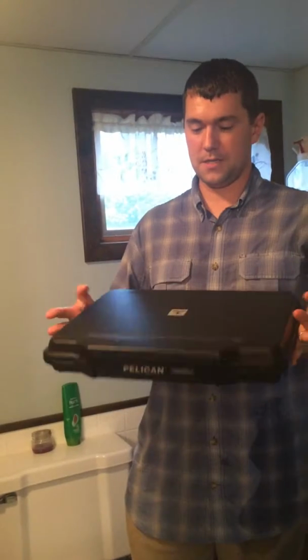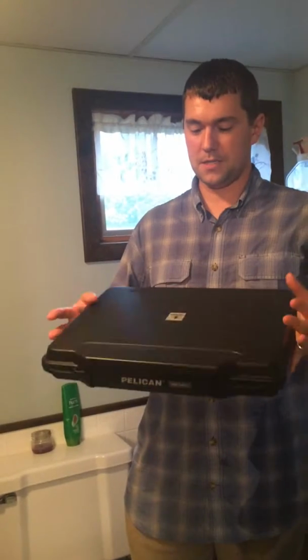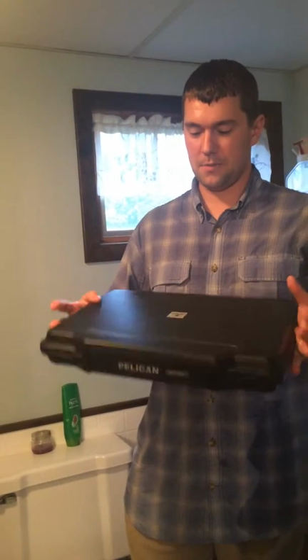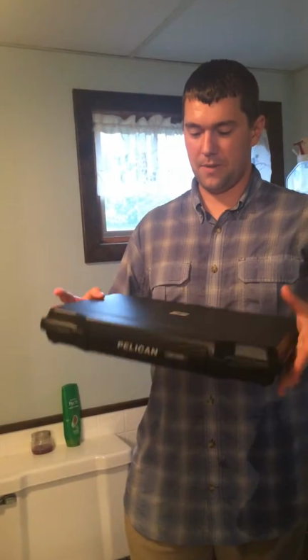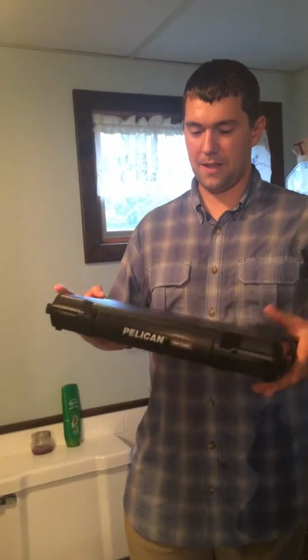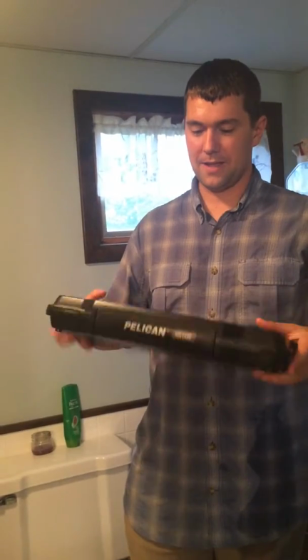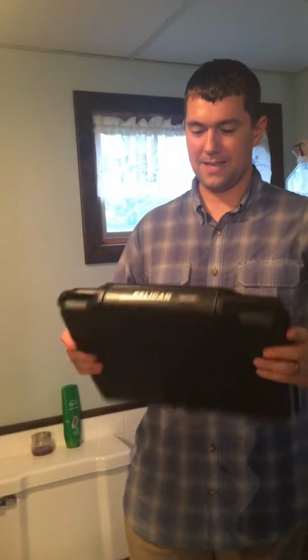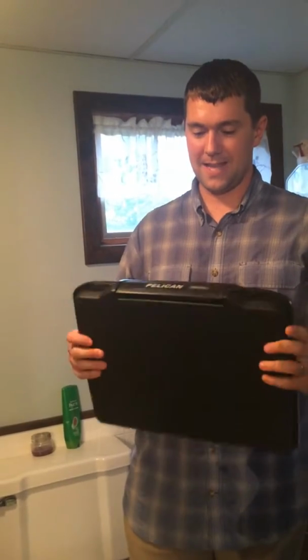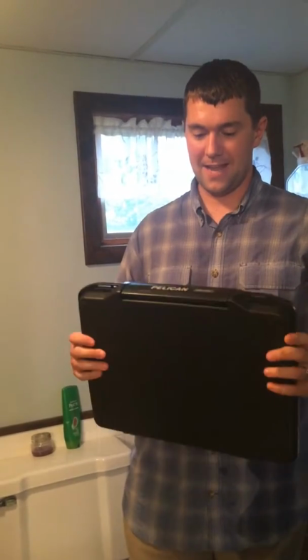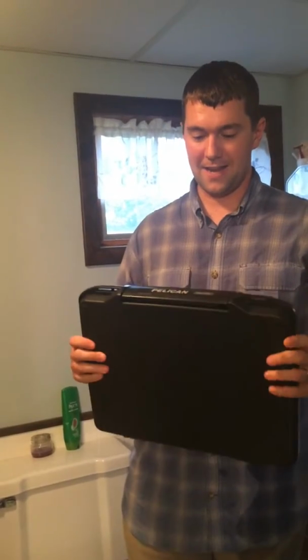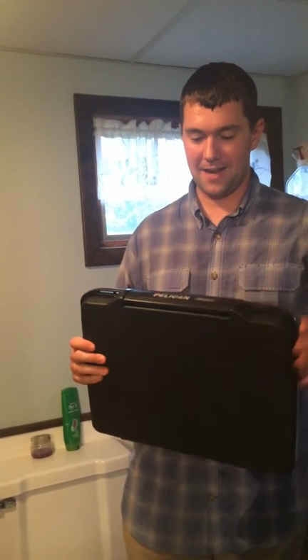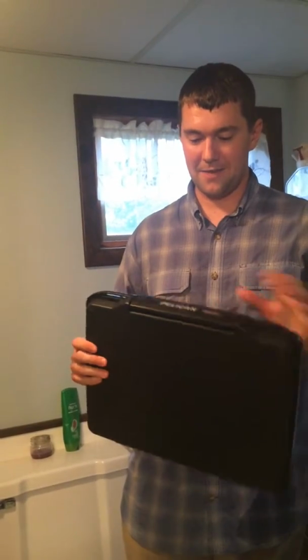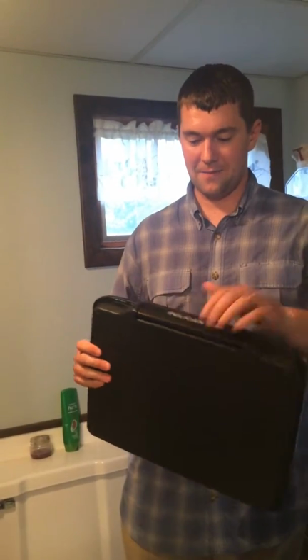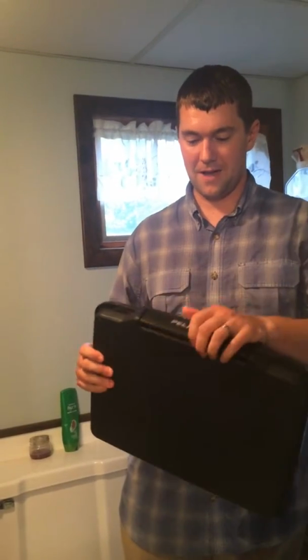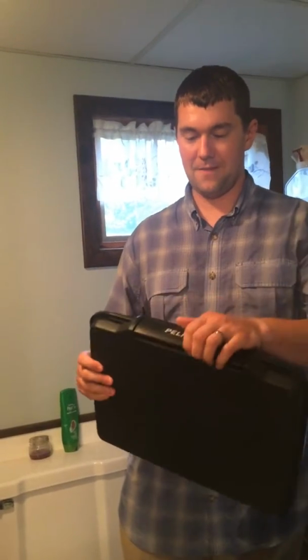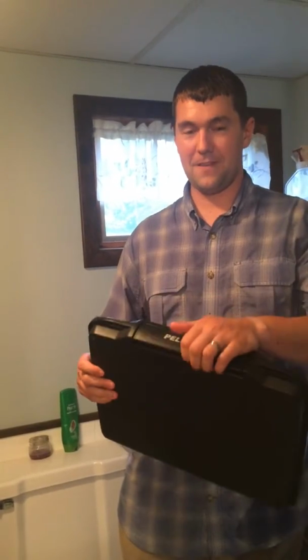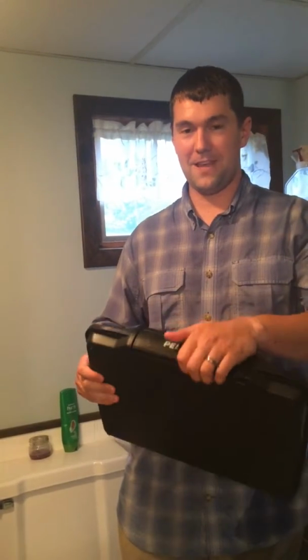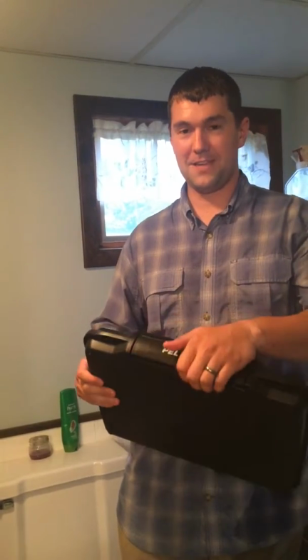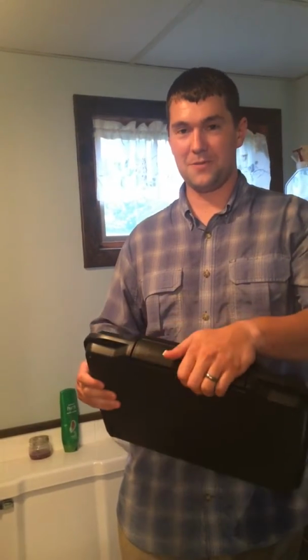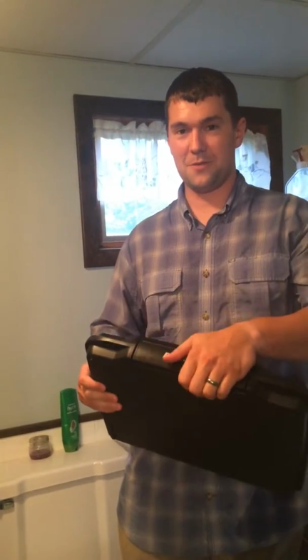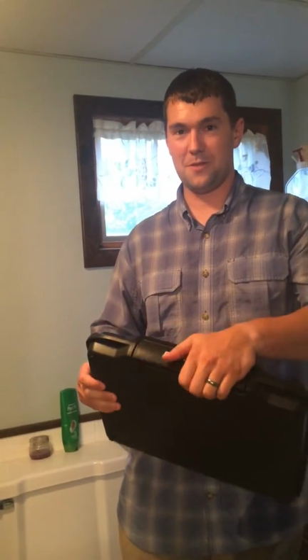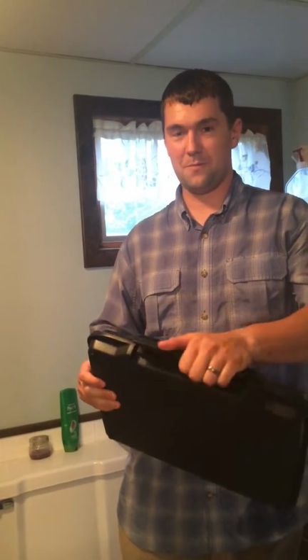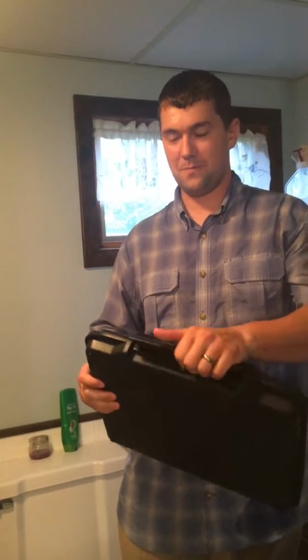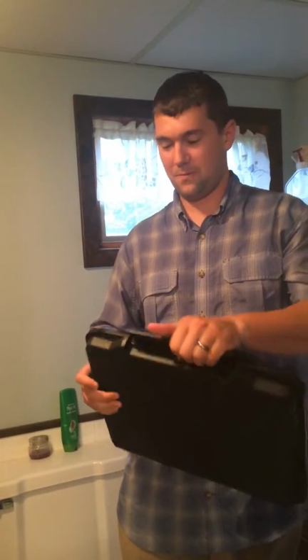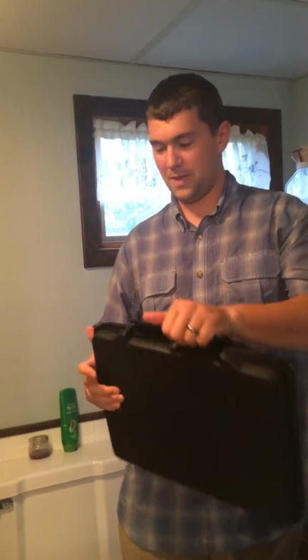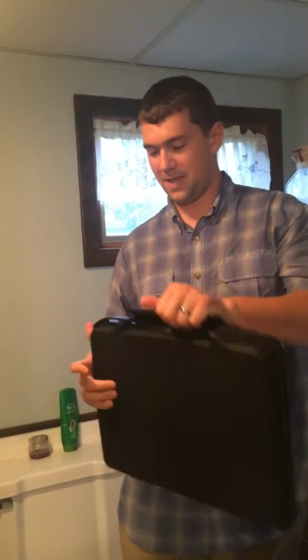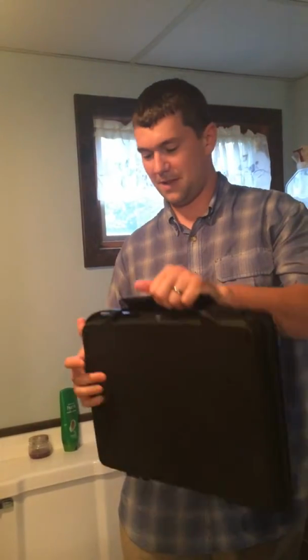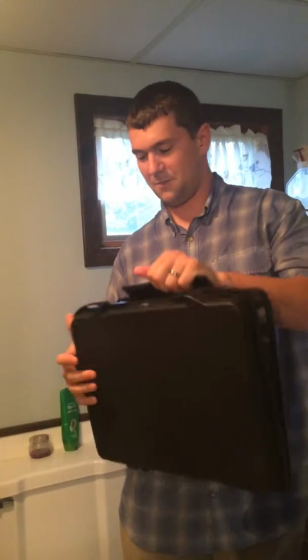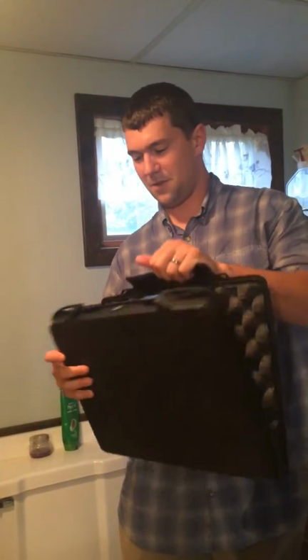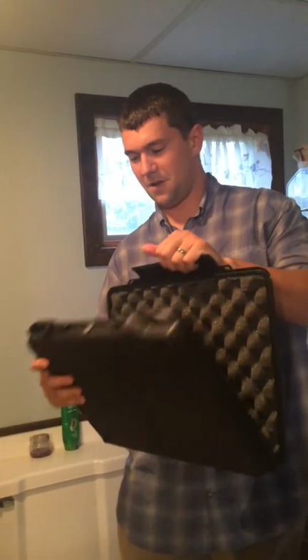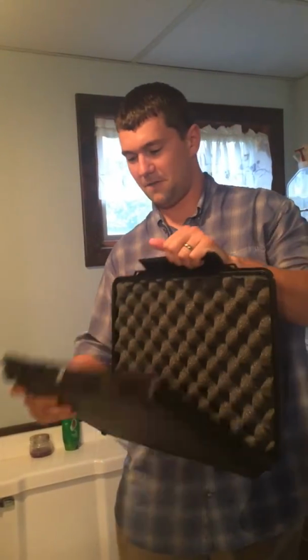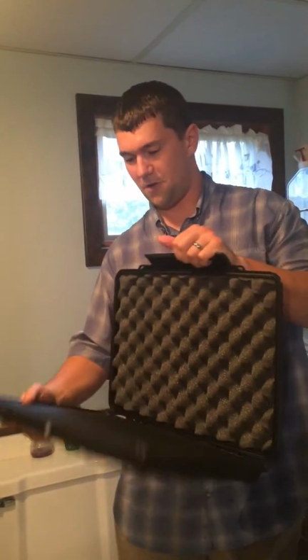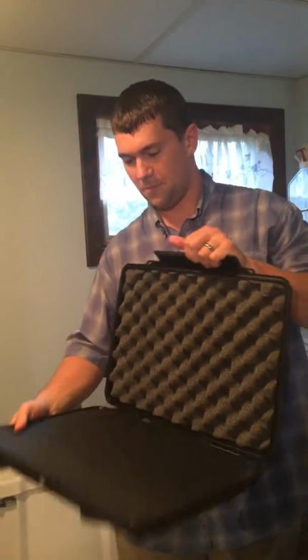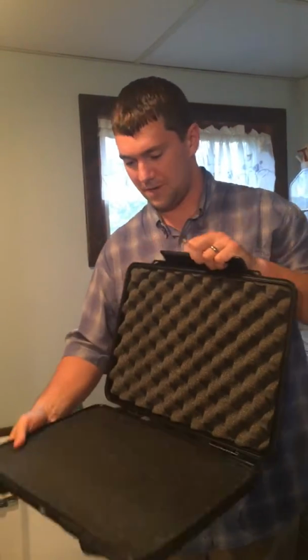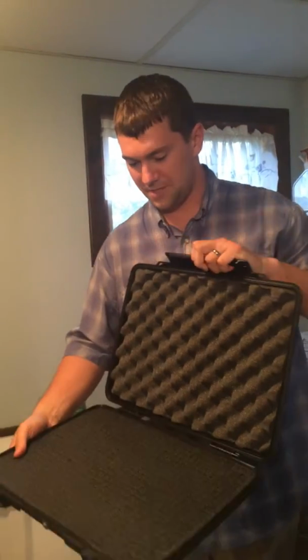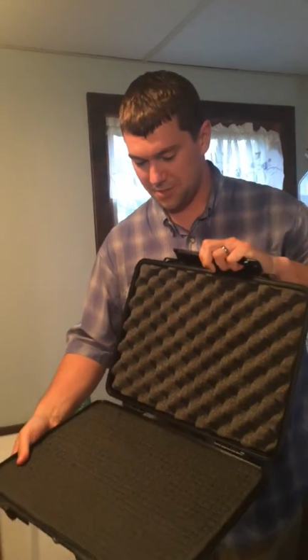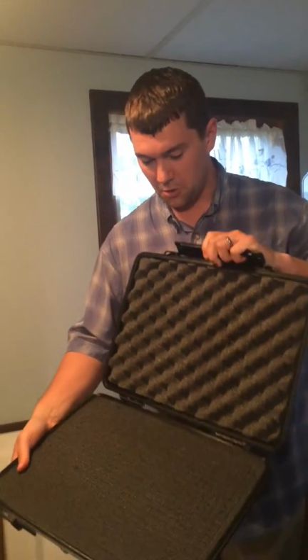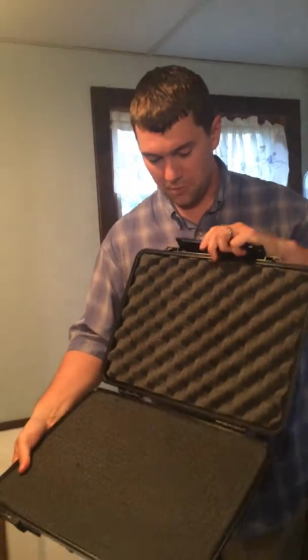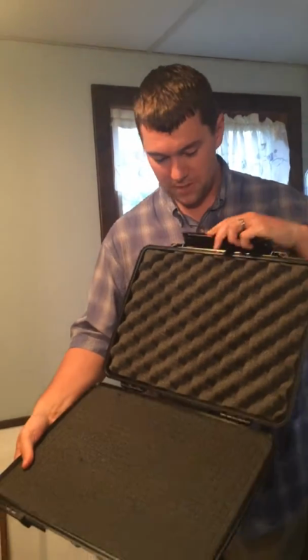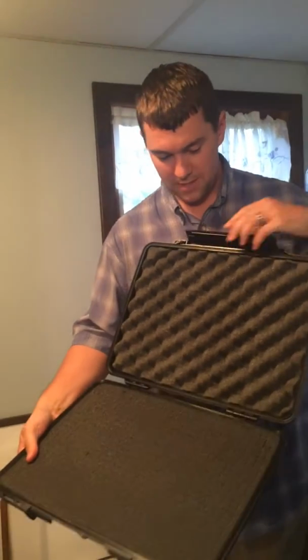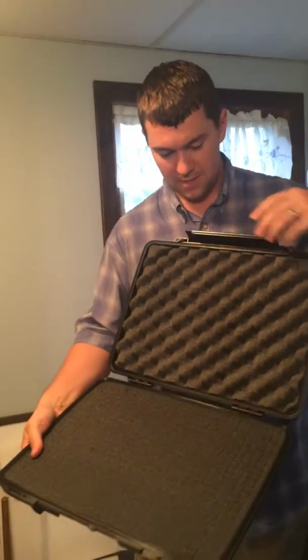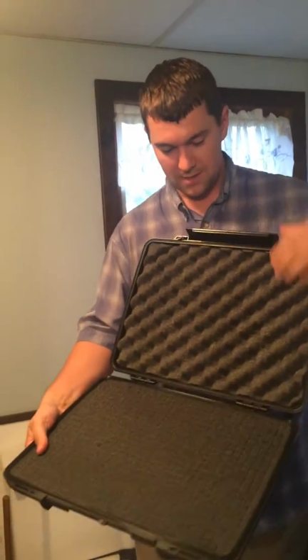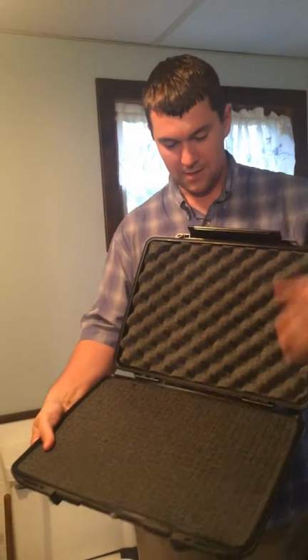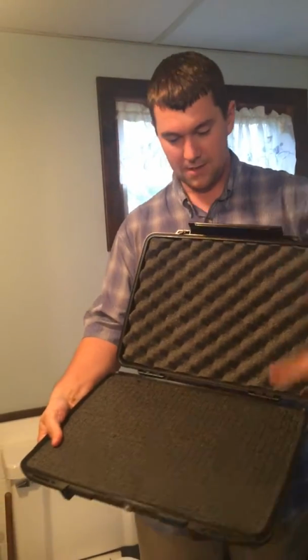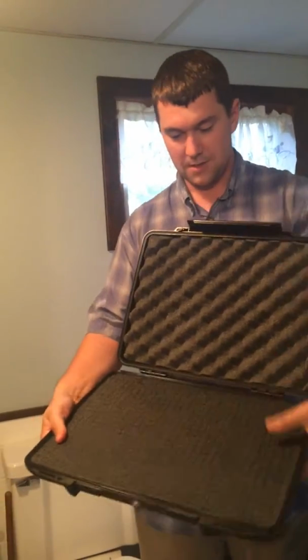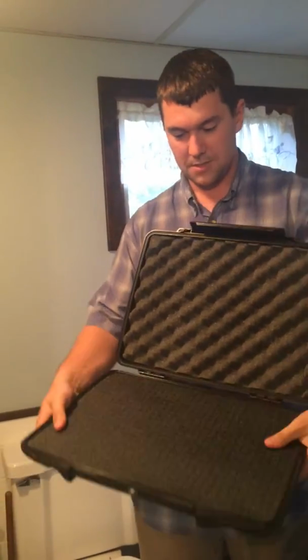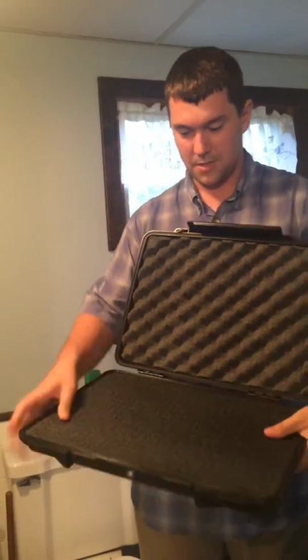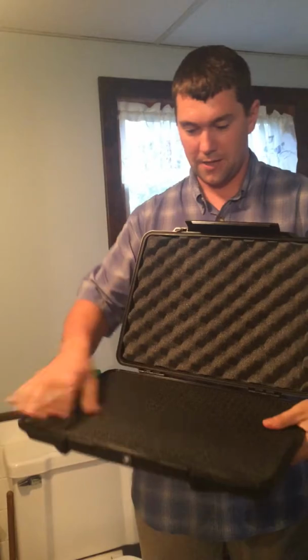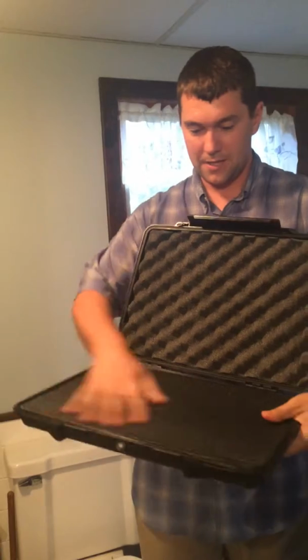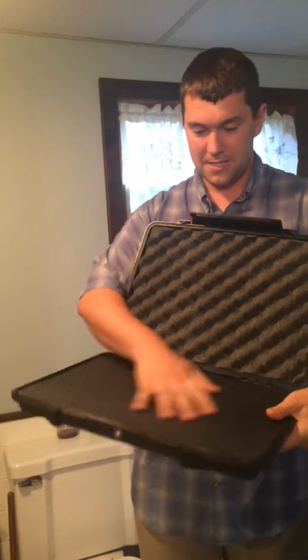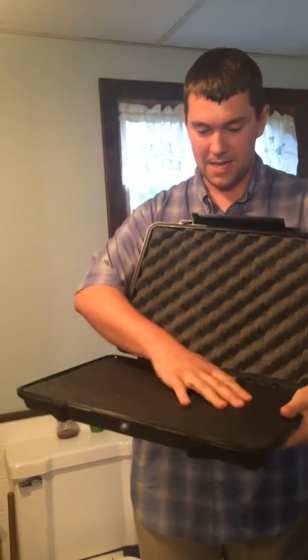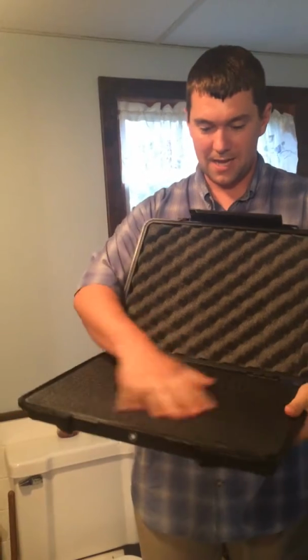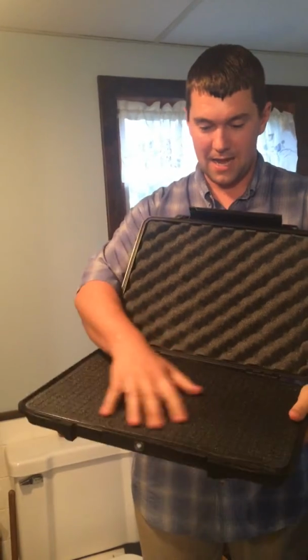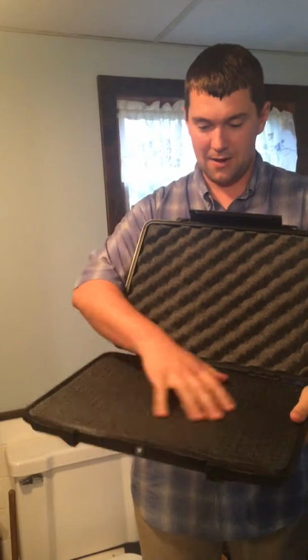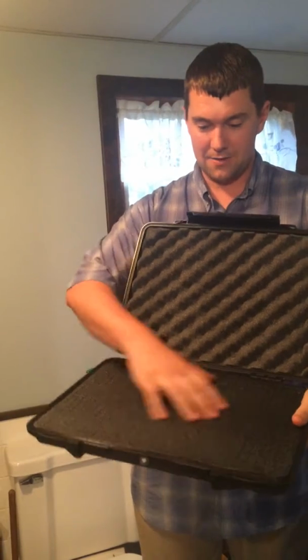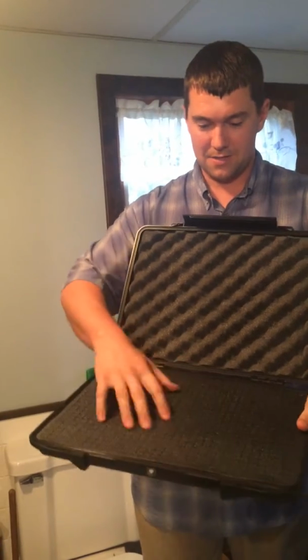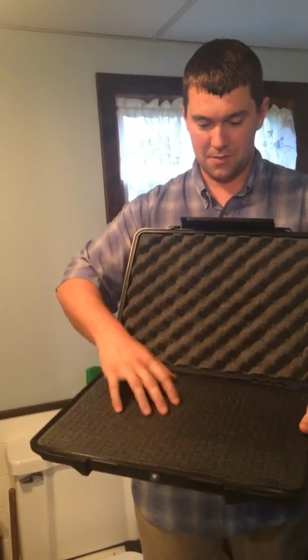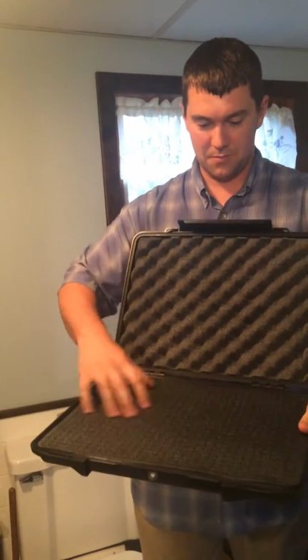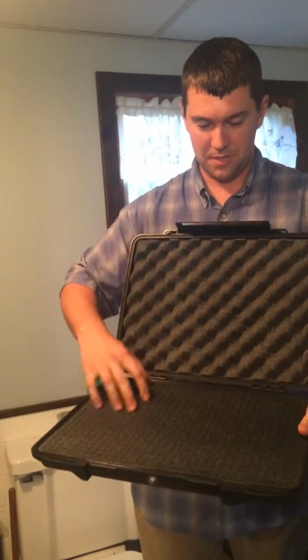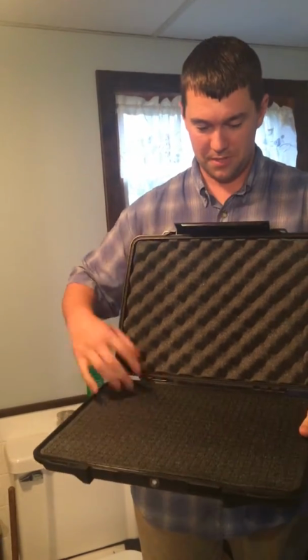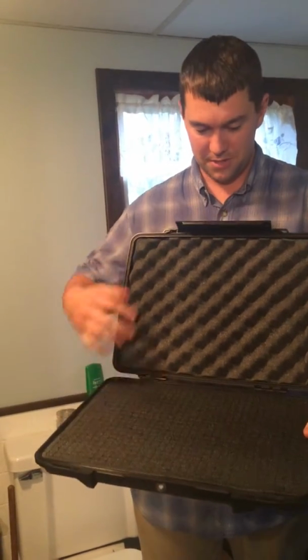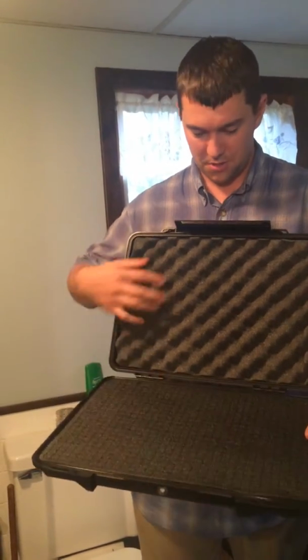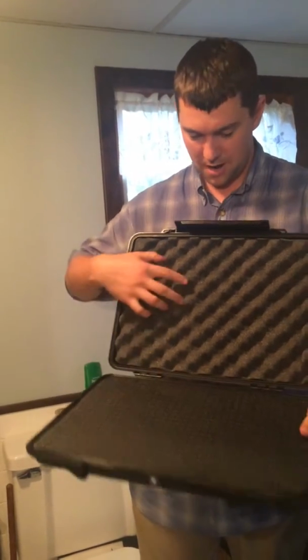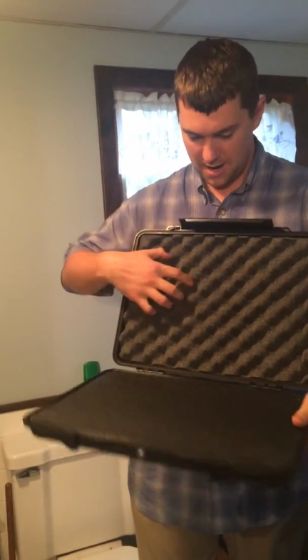This is the Pelican 1095 case with the pick and pluck foam. I just opened it, so nothing's been taken out. It's completely dry.